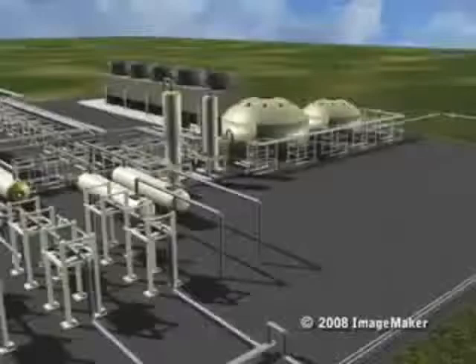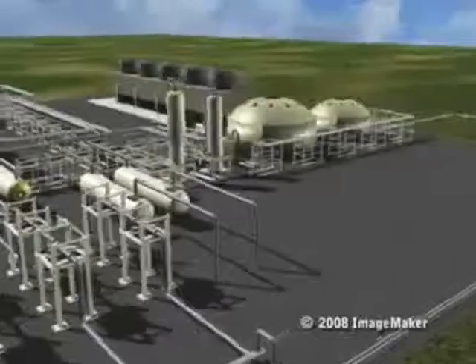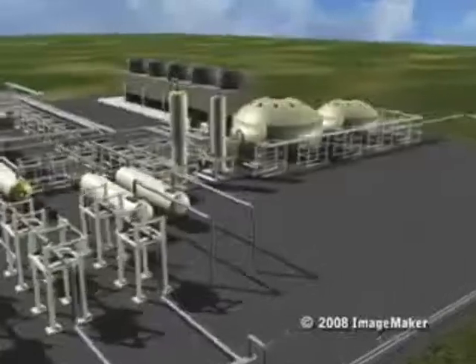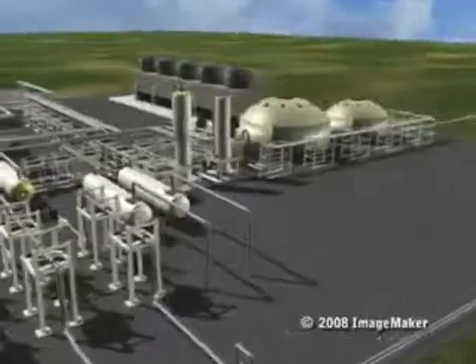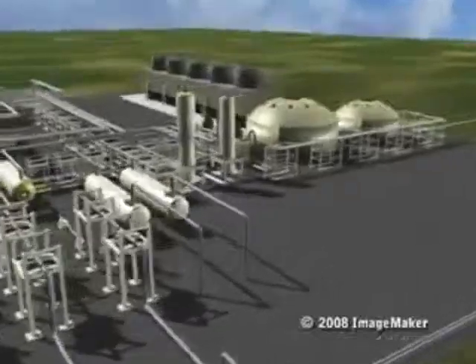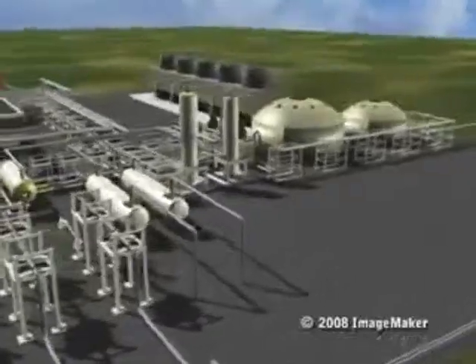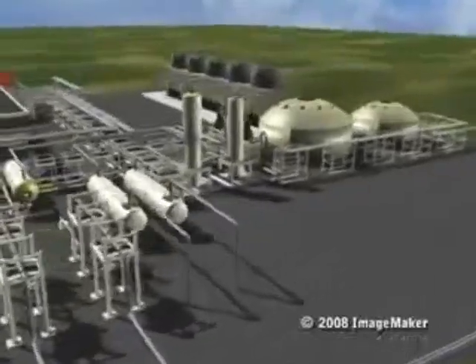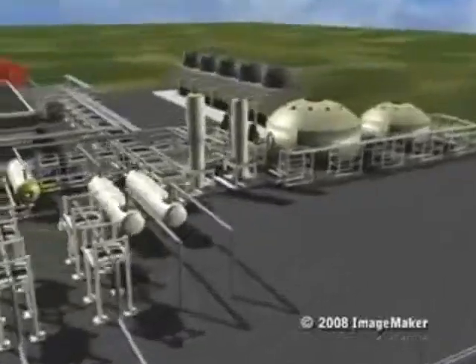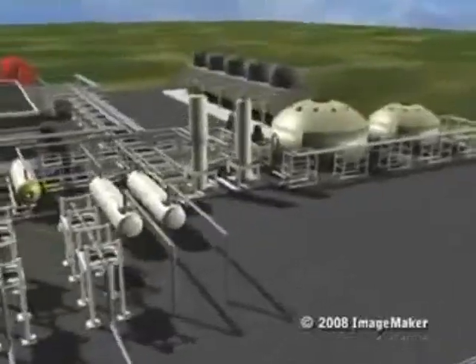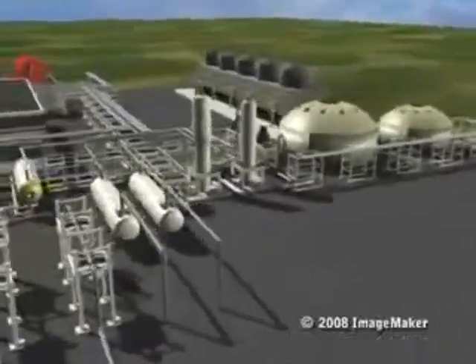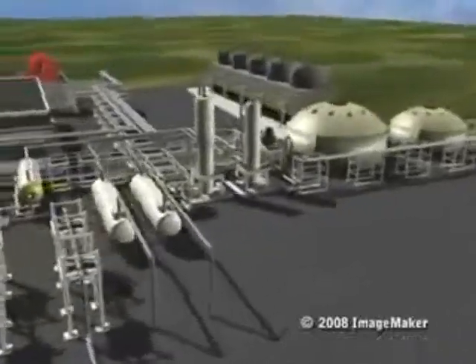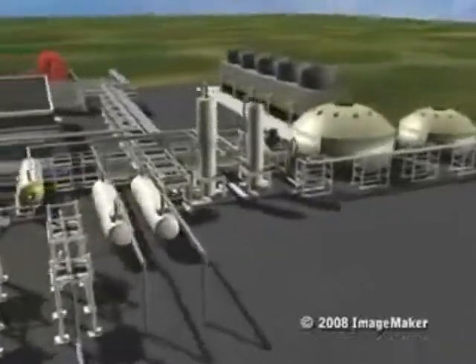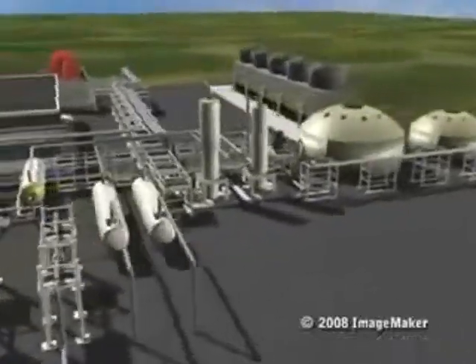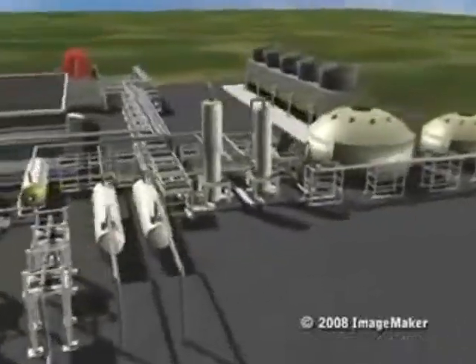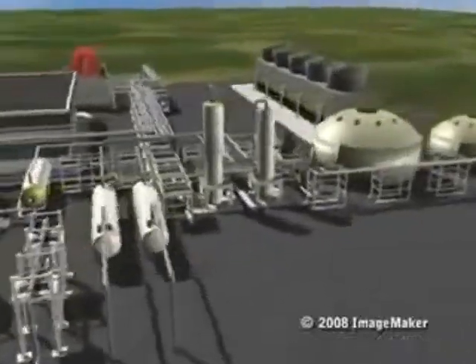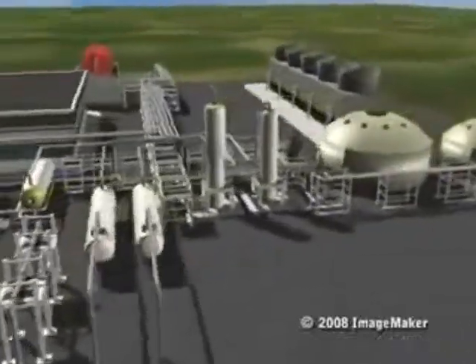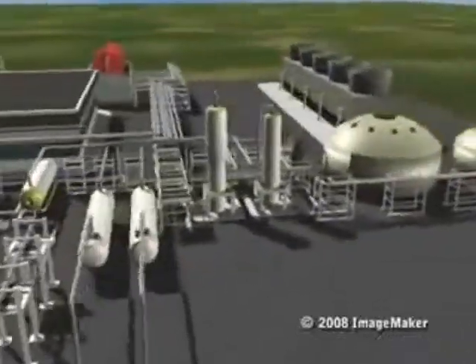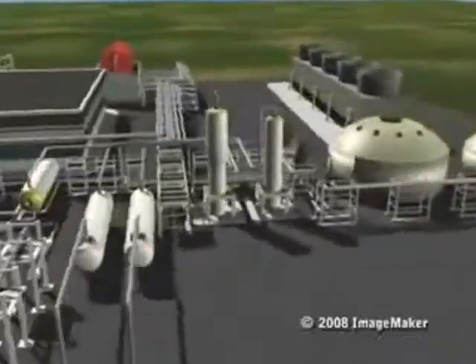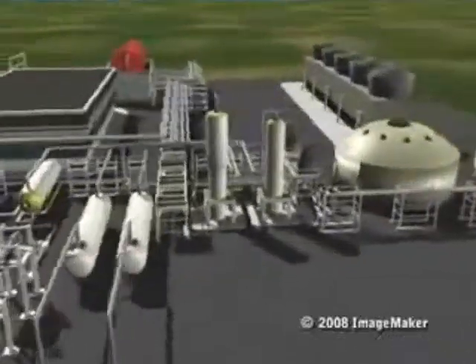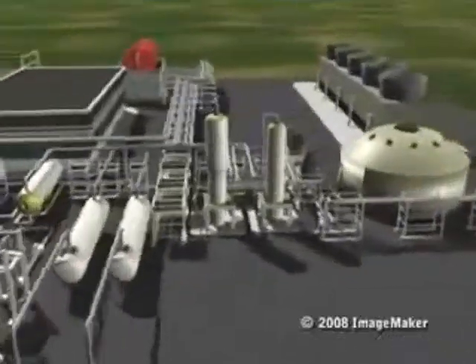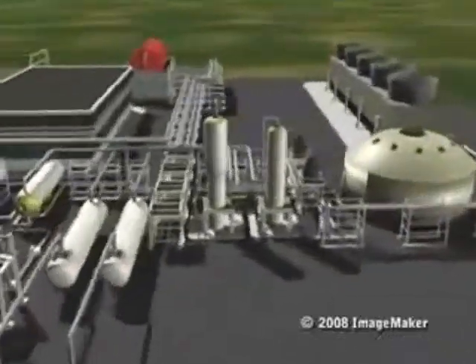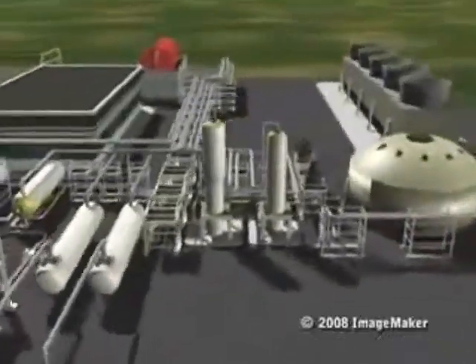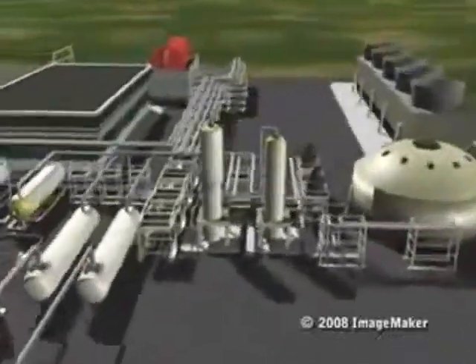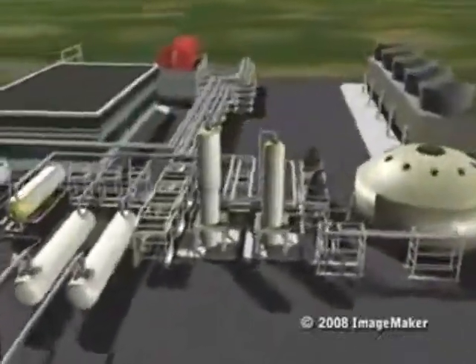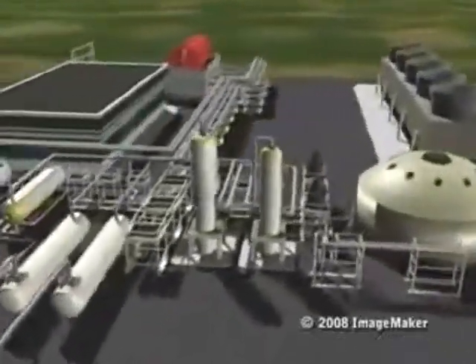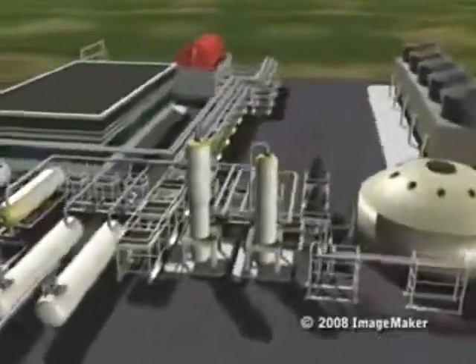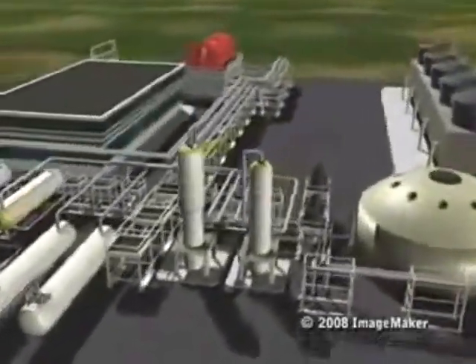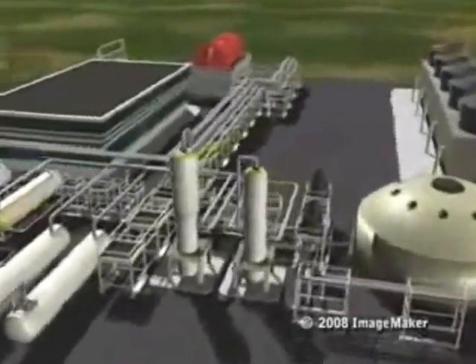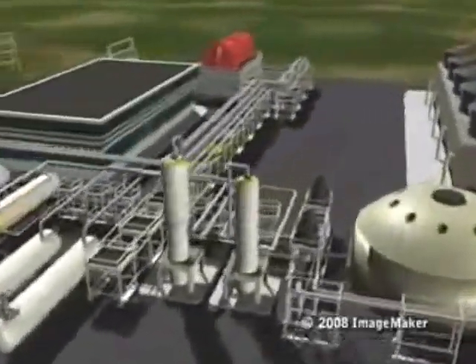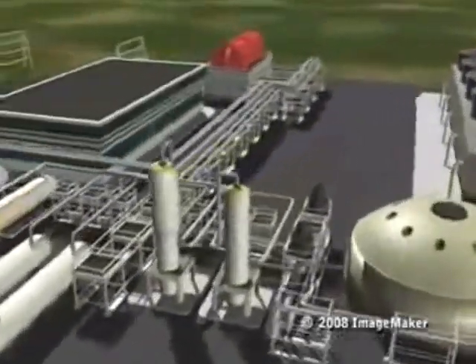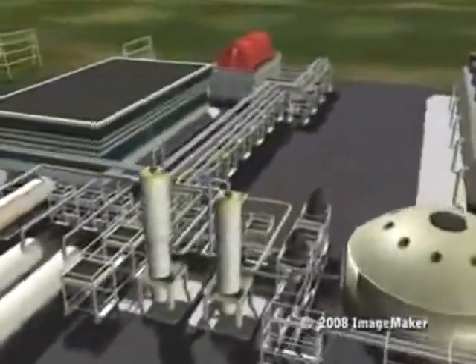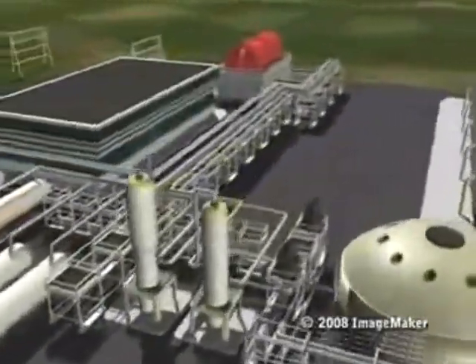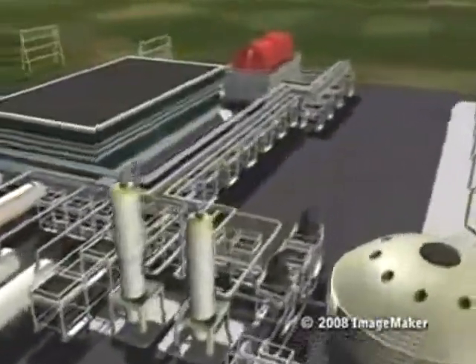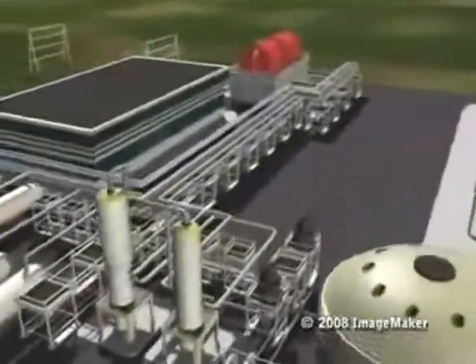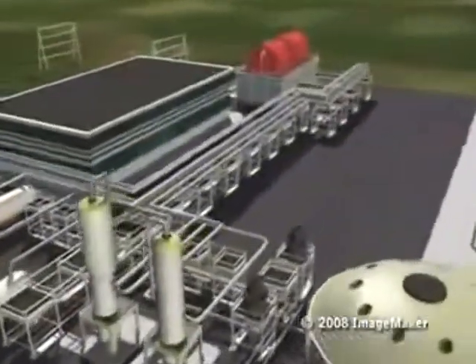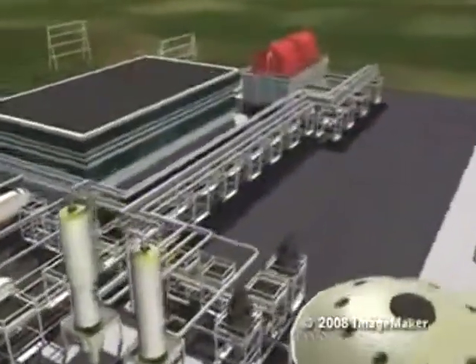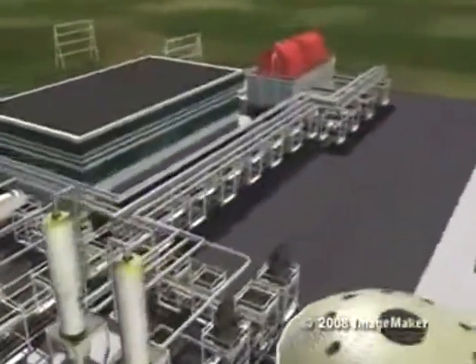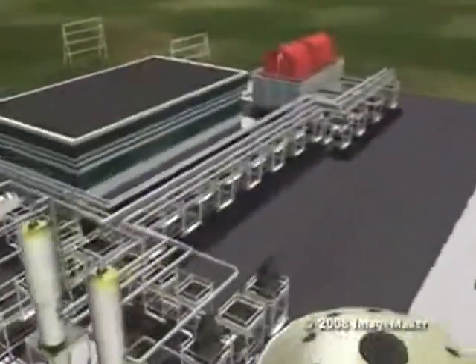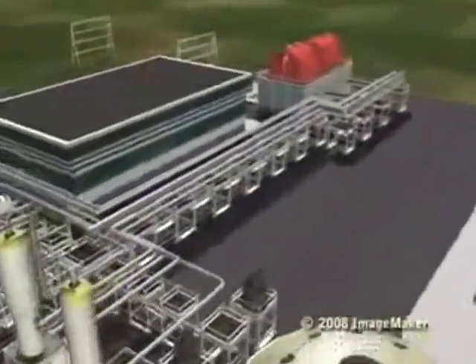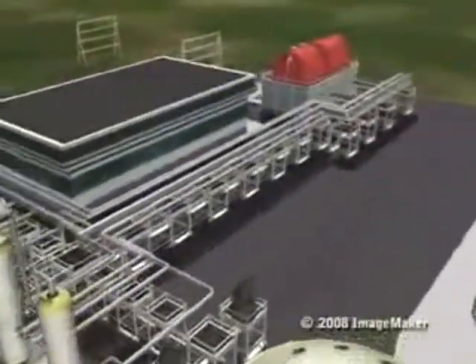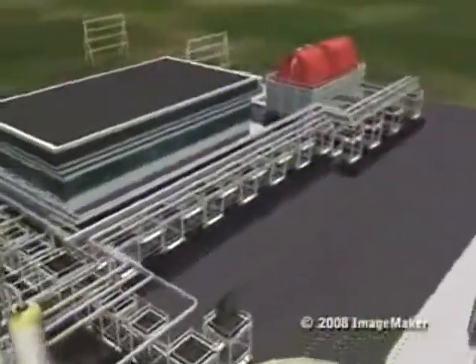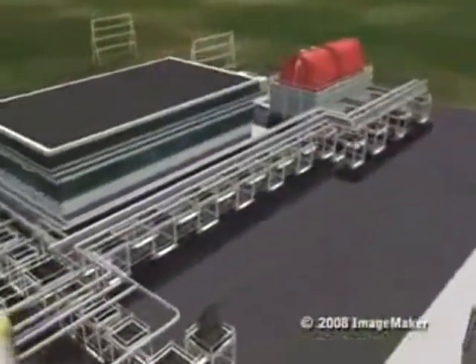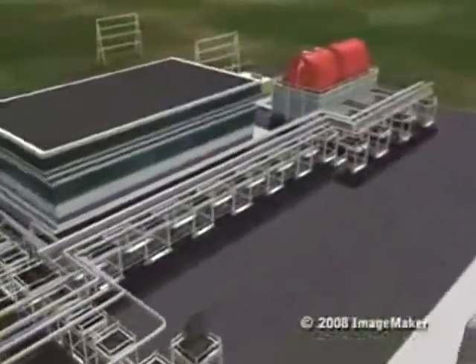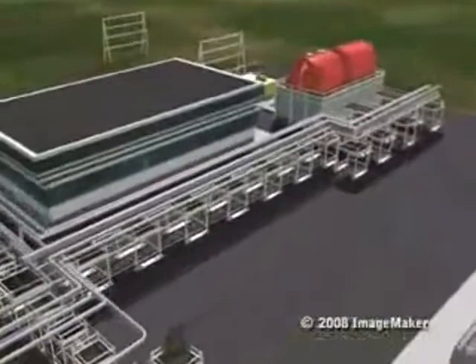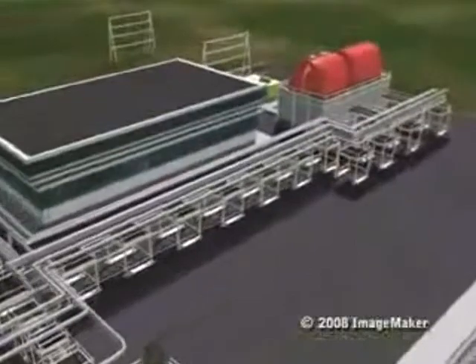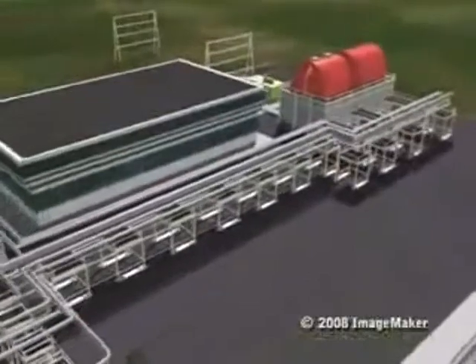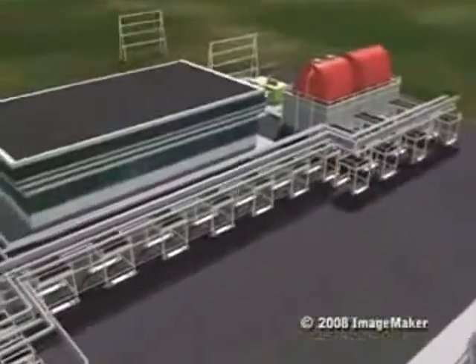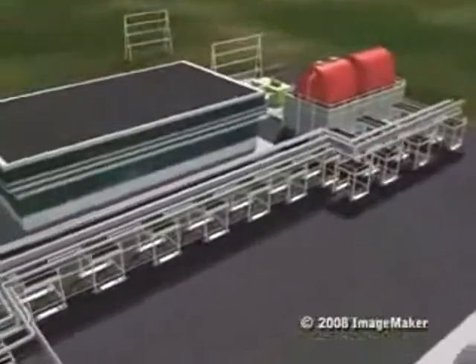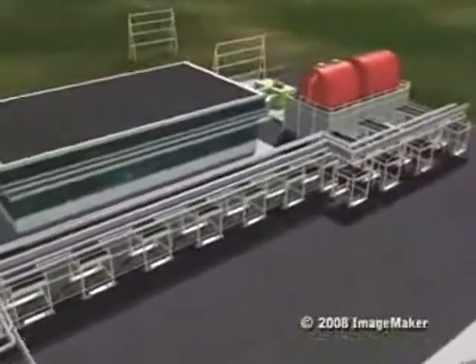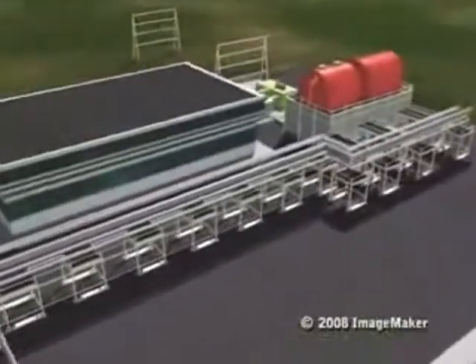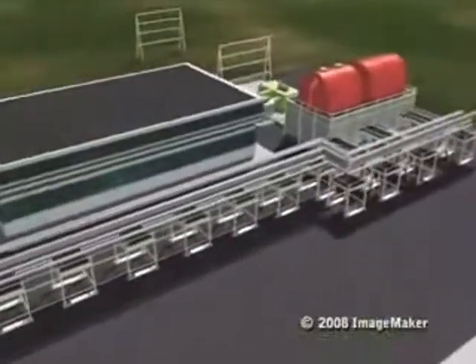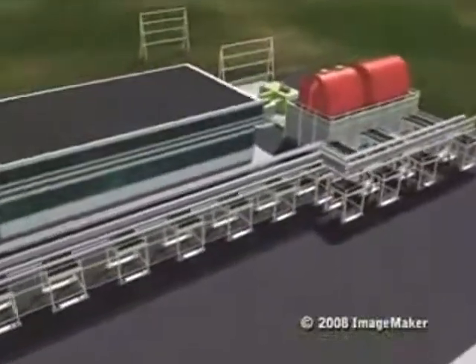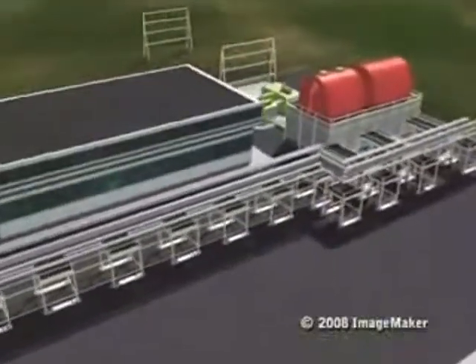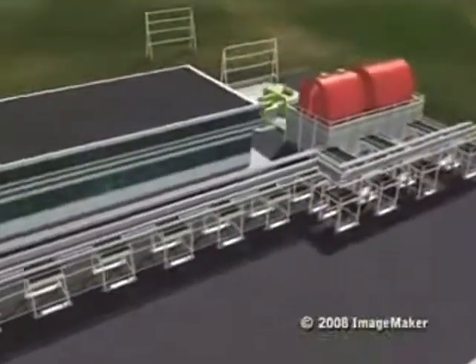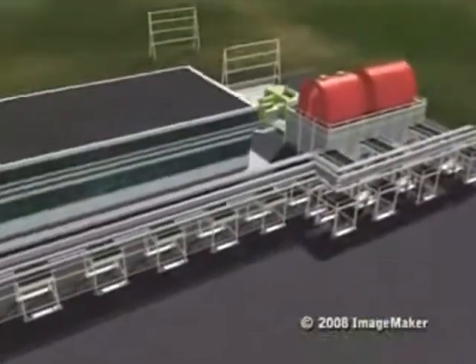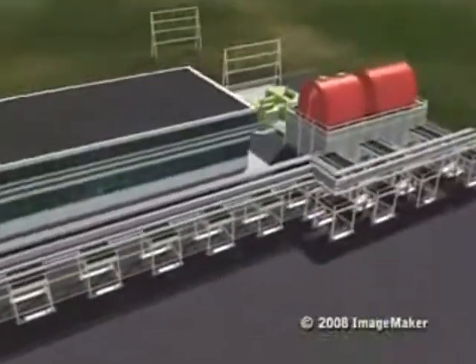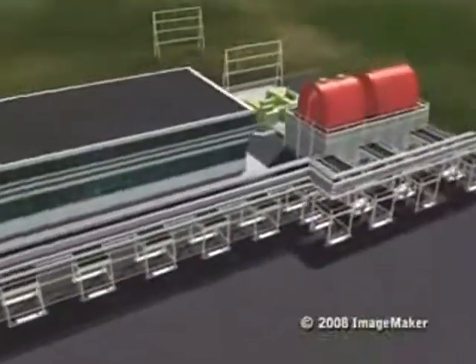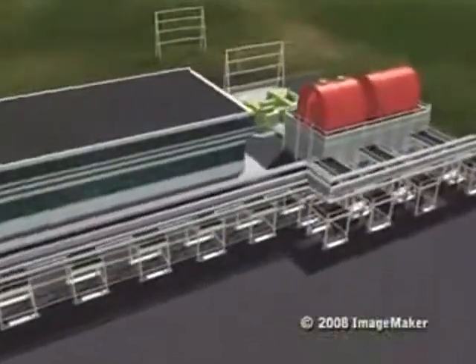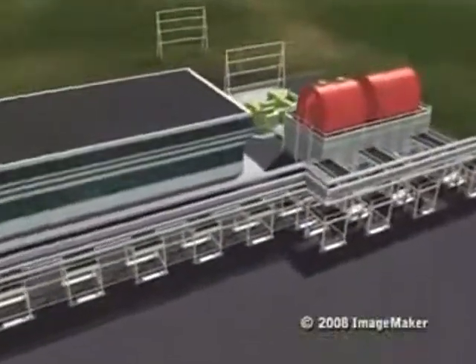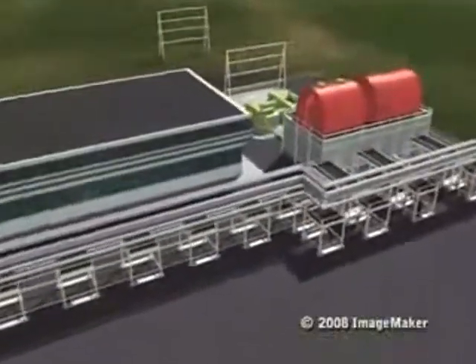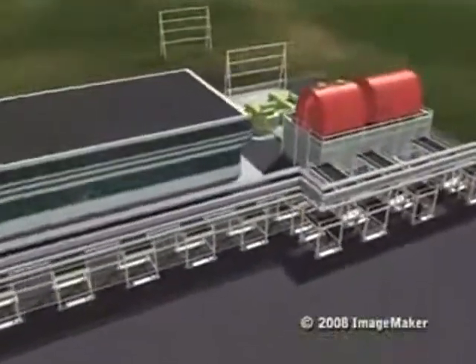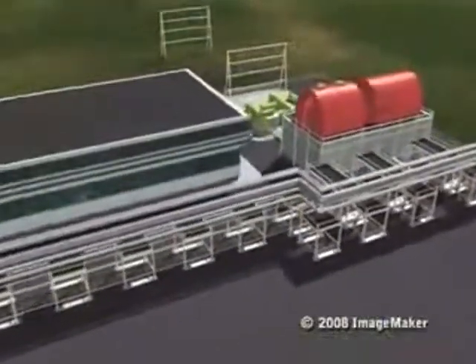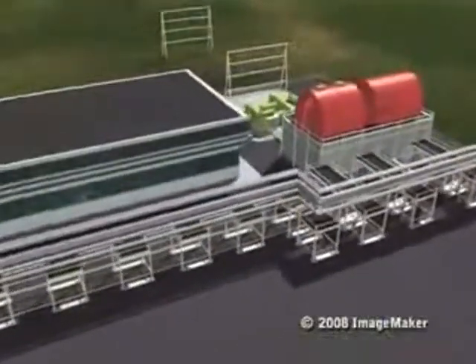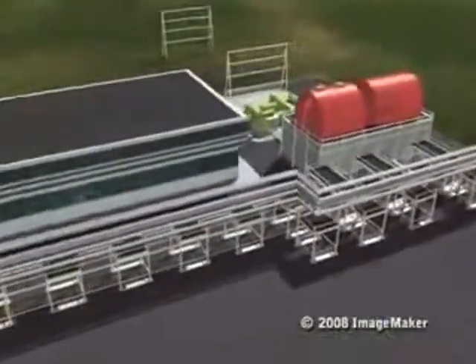Geothermal energy gives us a steady supply of electrical power with minimal environmental impact. Here is the basic process.